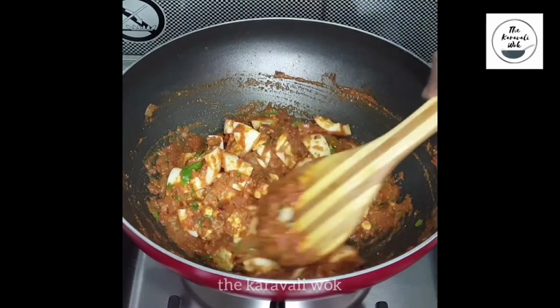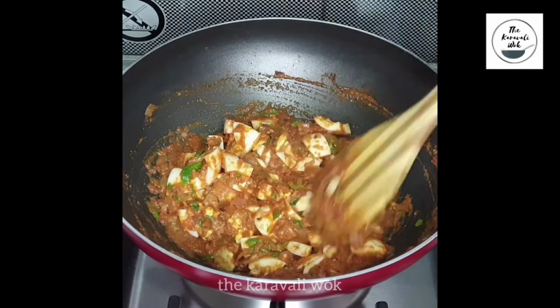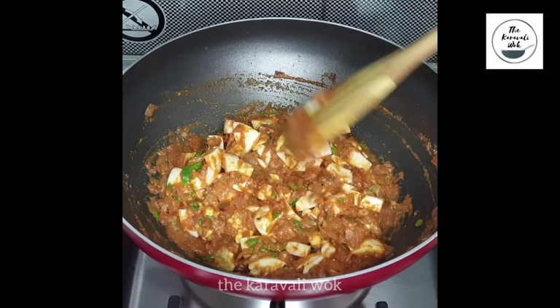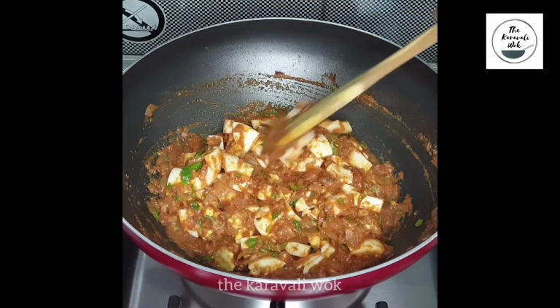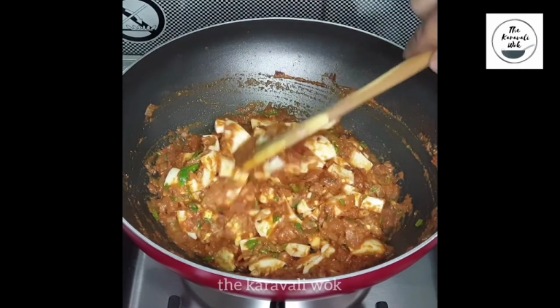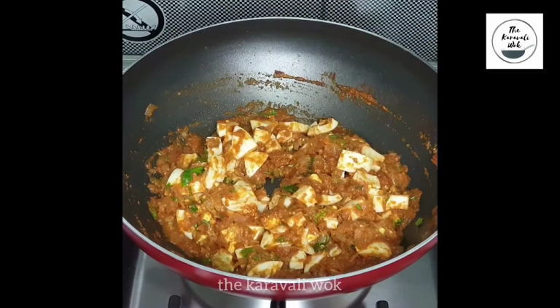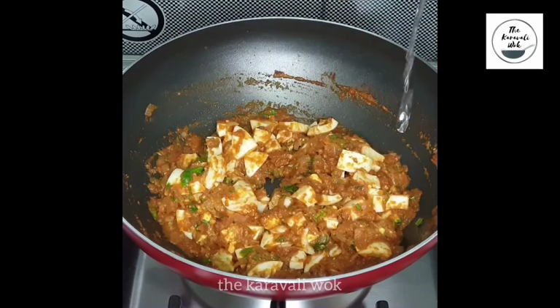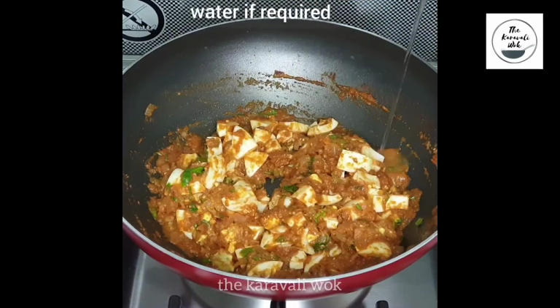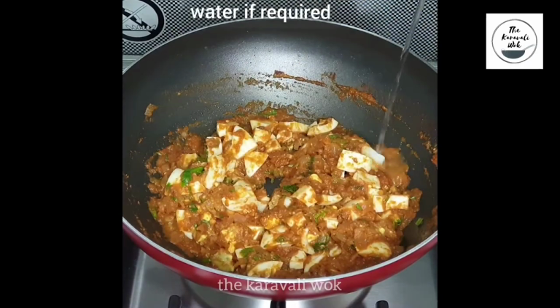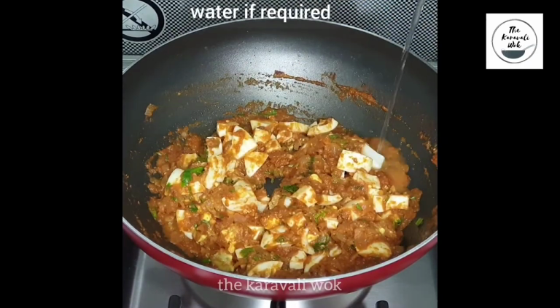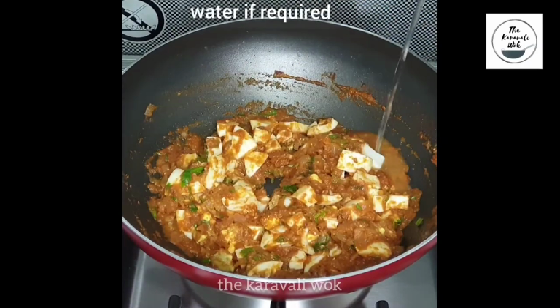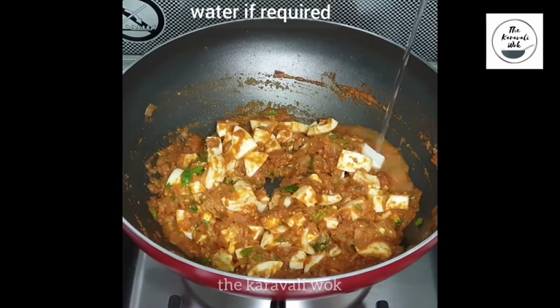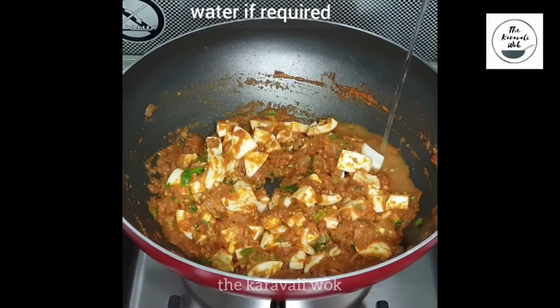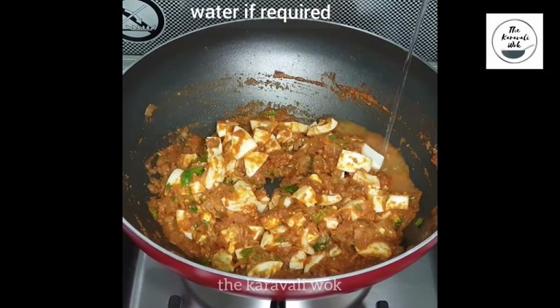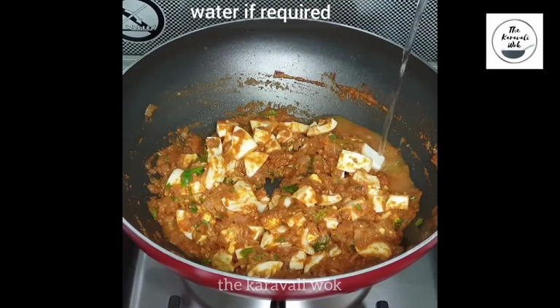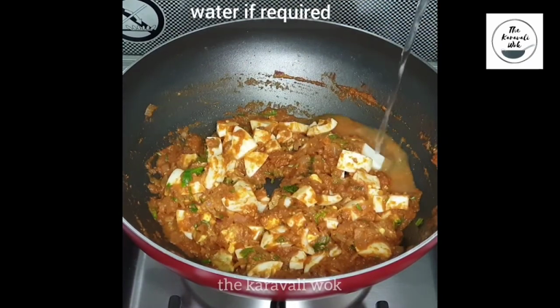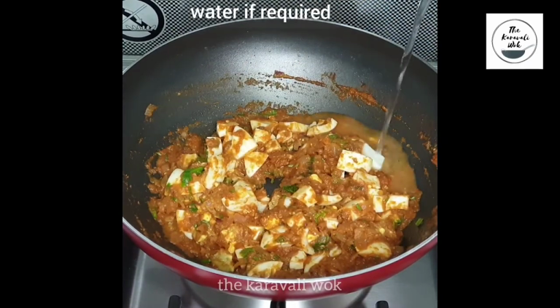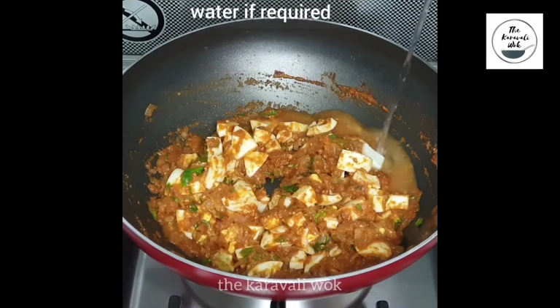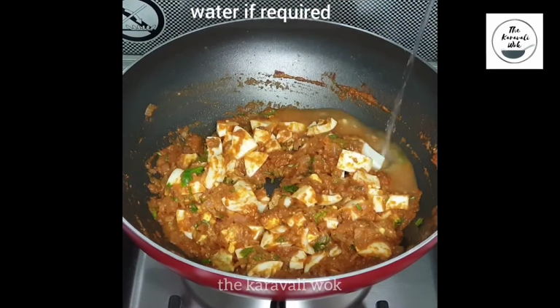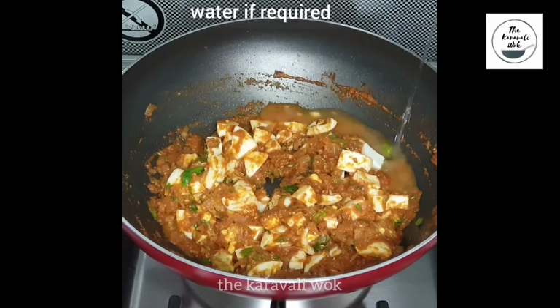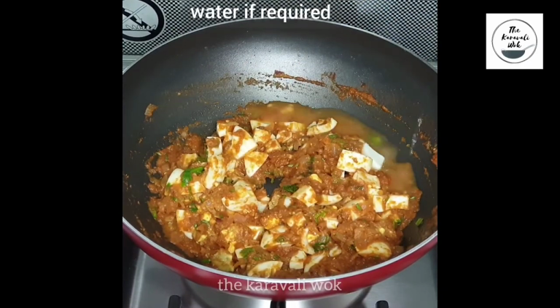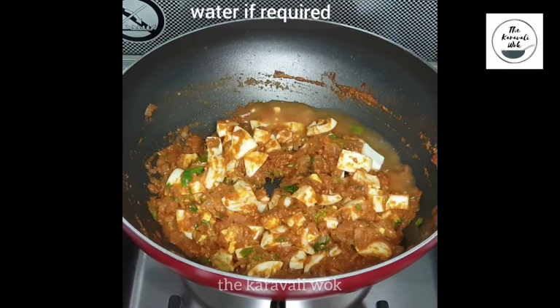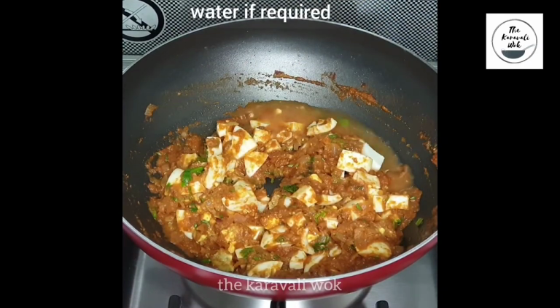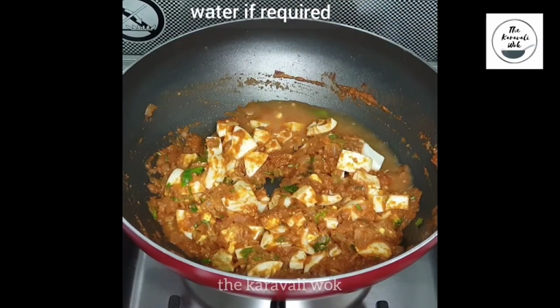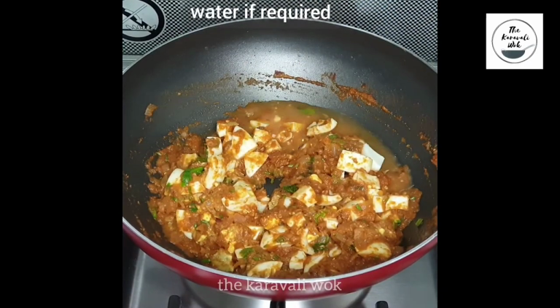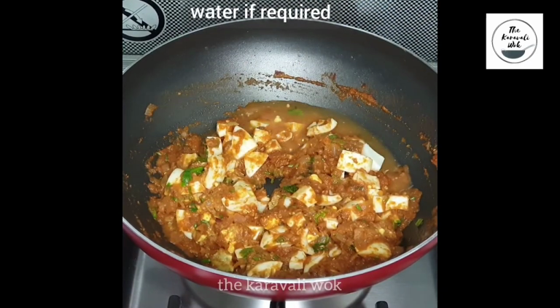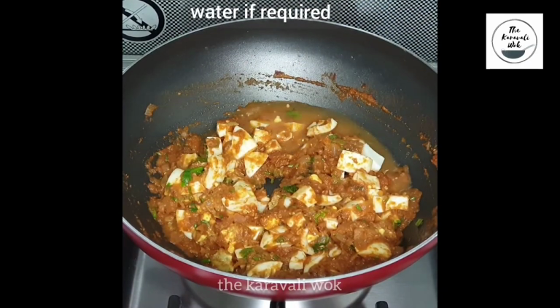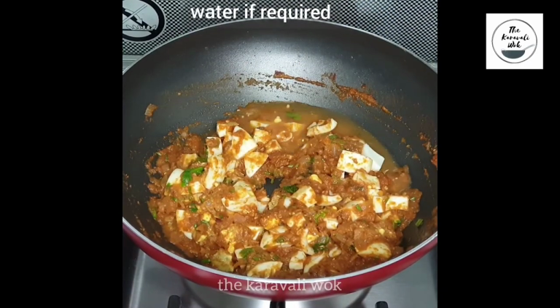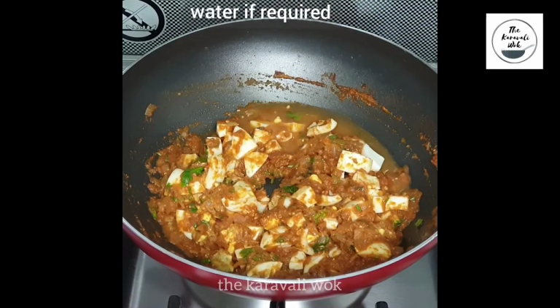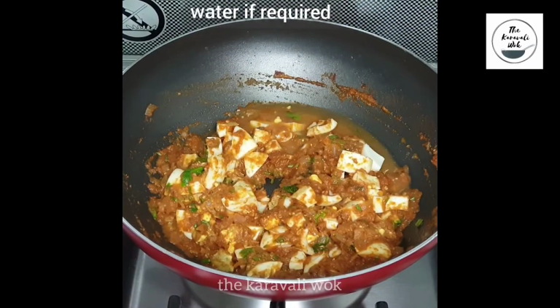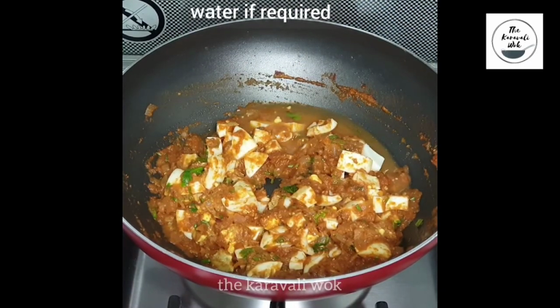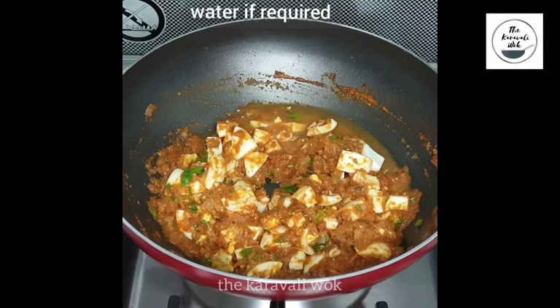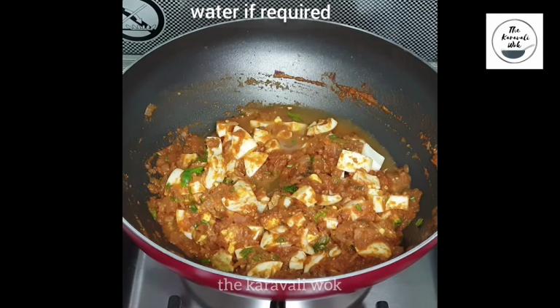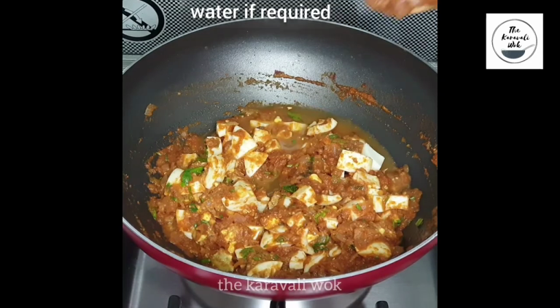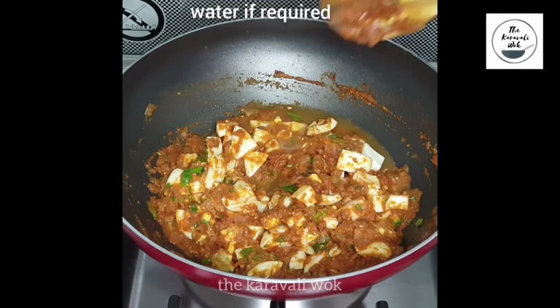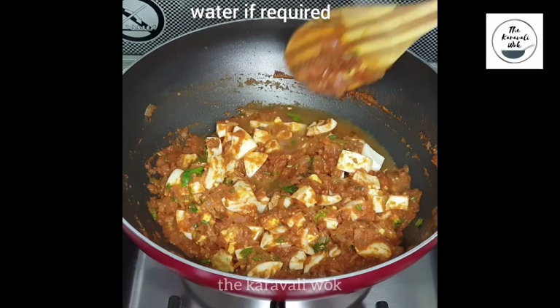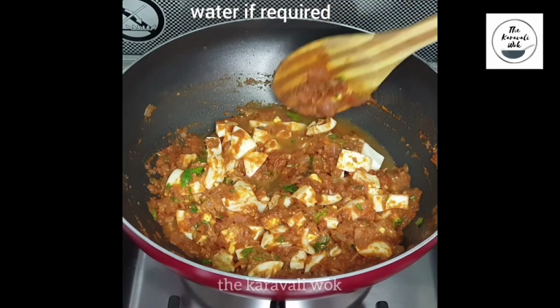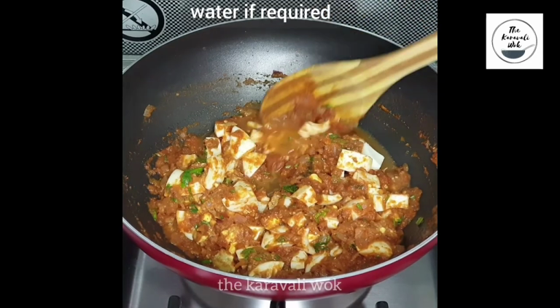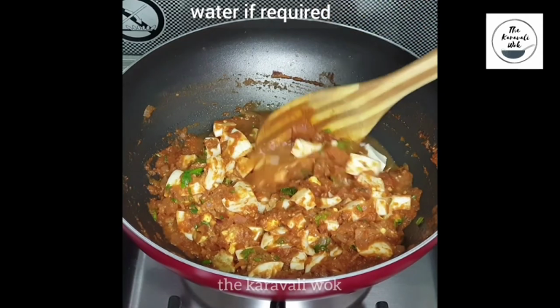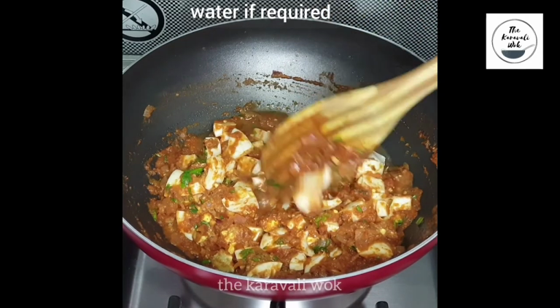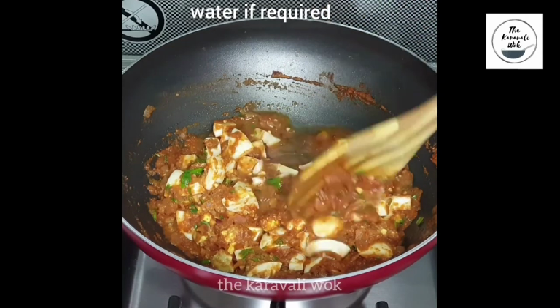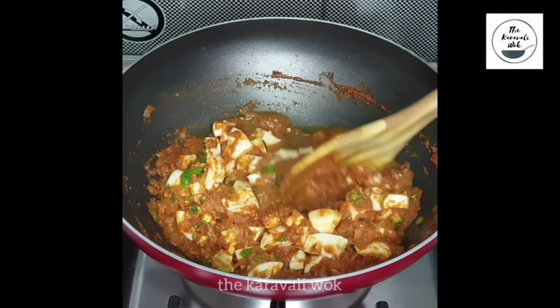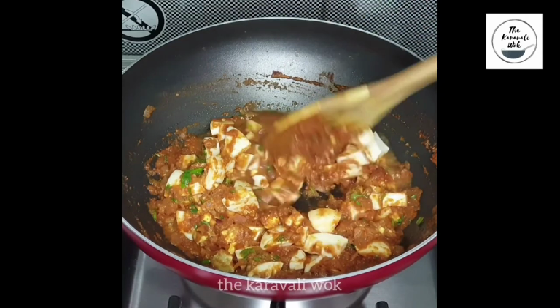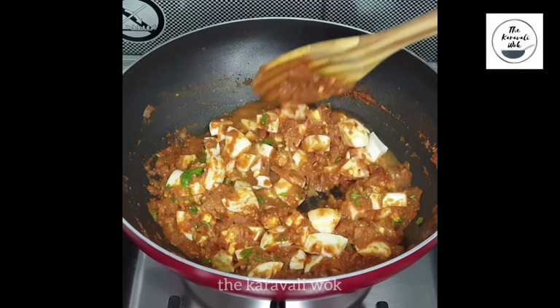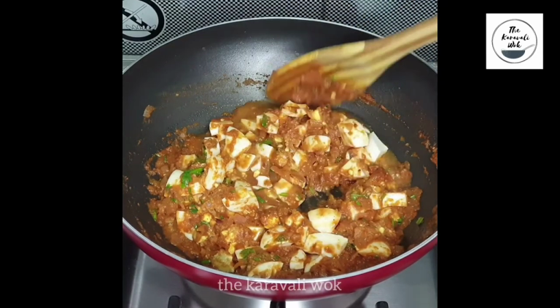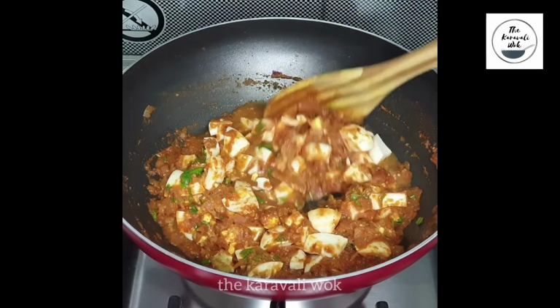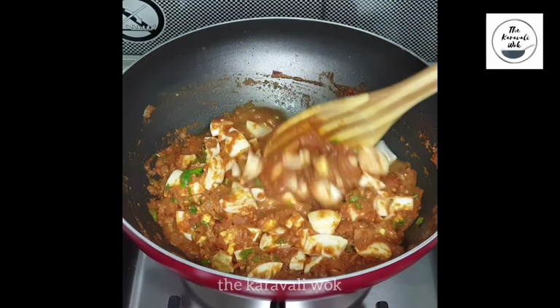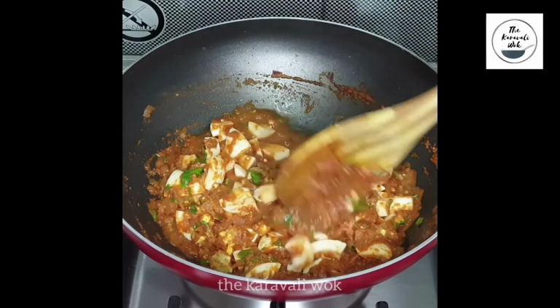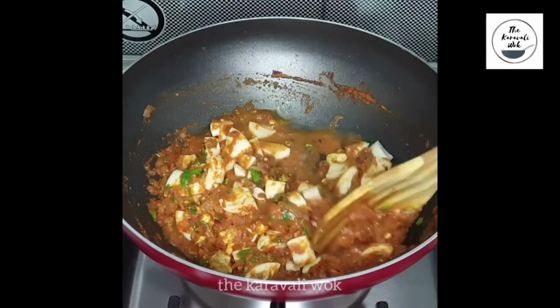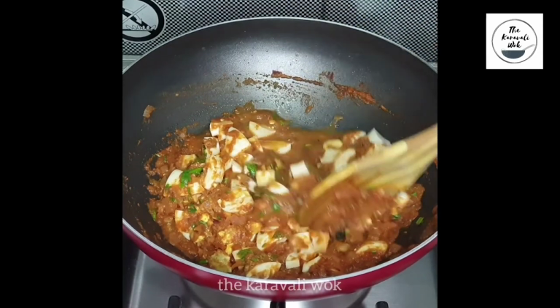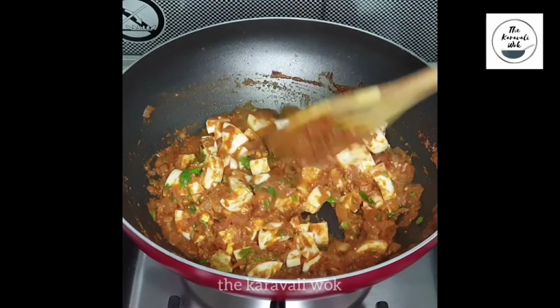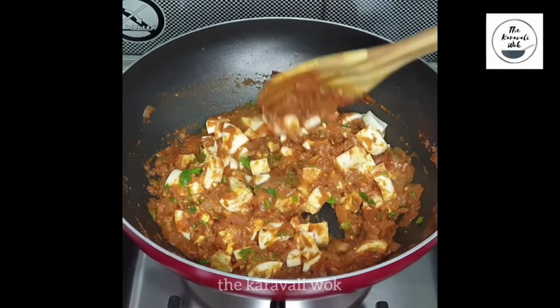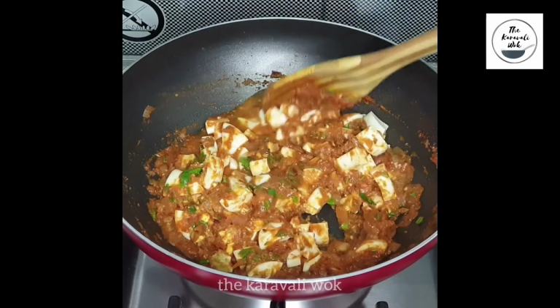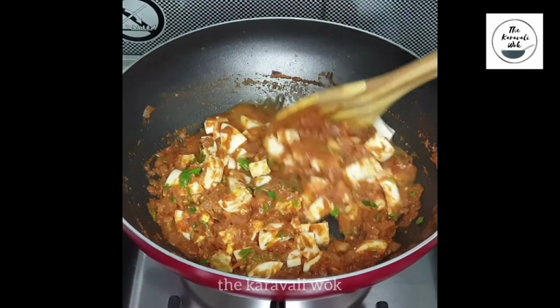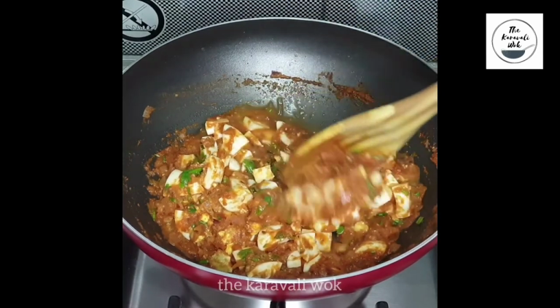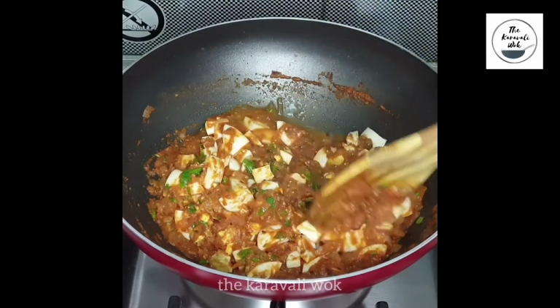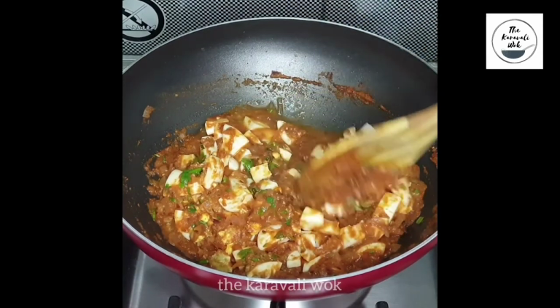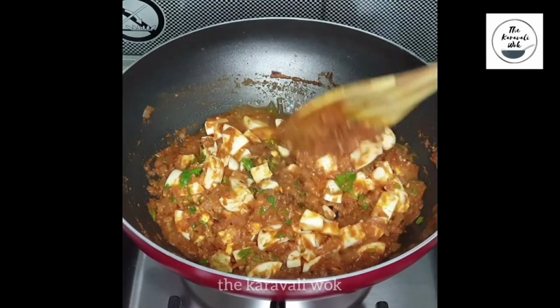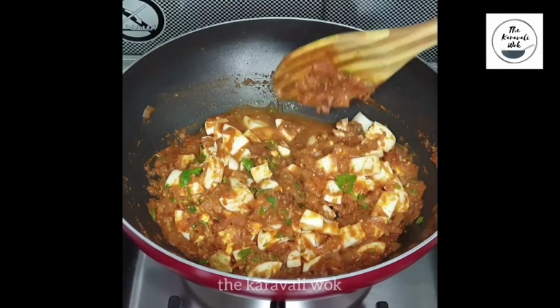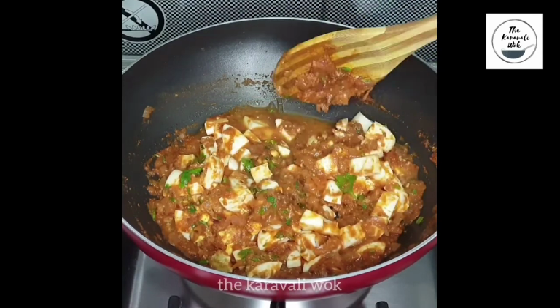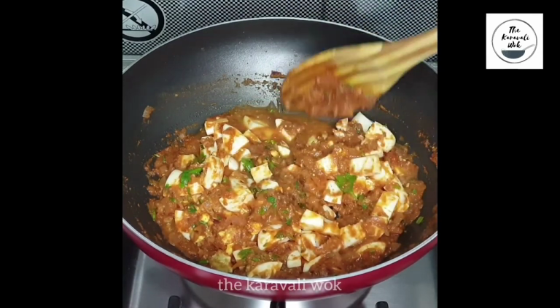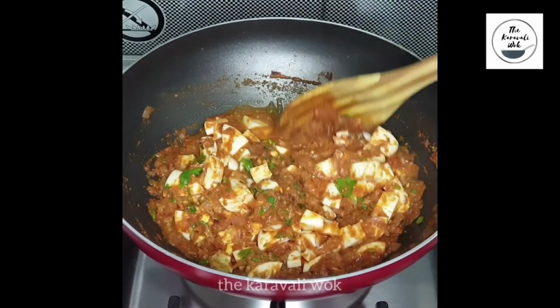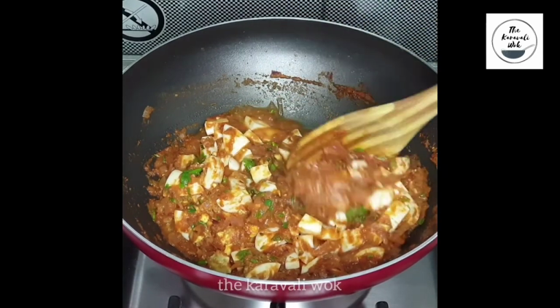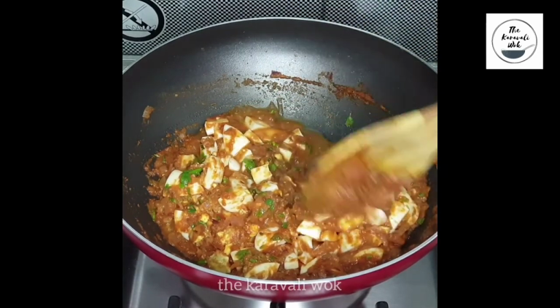If you find that your gravy is quite thick at this point, you can add some water as required and adjust the consistency of your gravy.